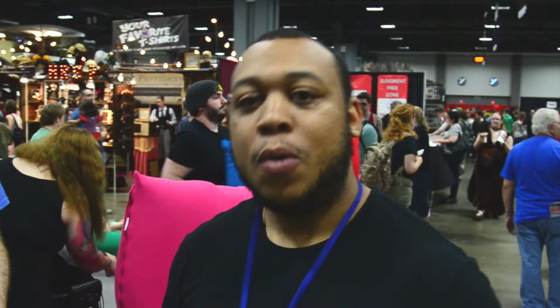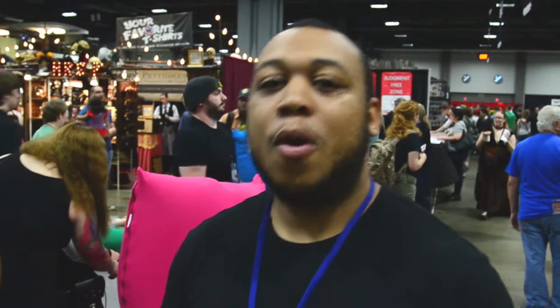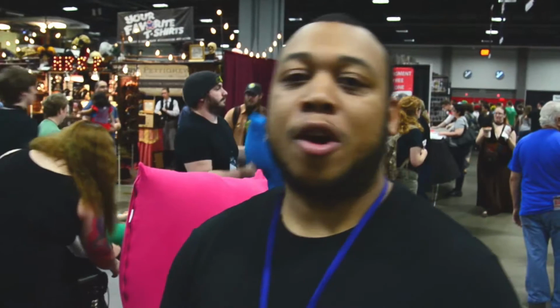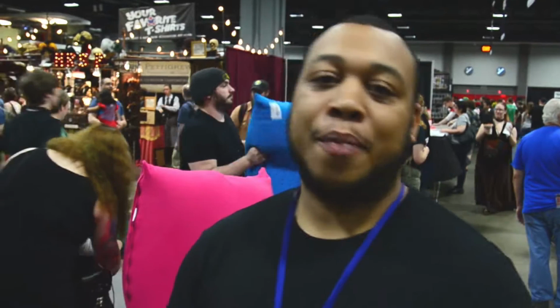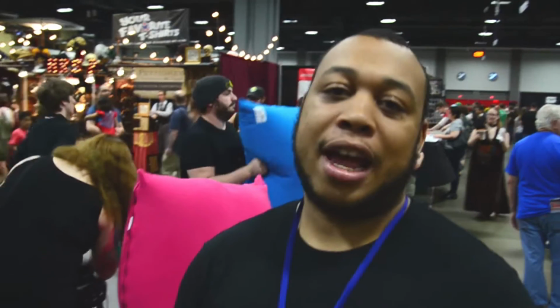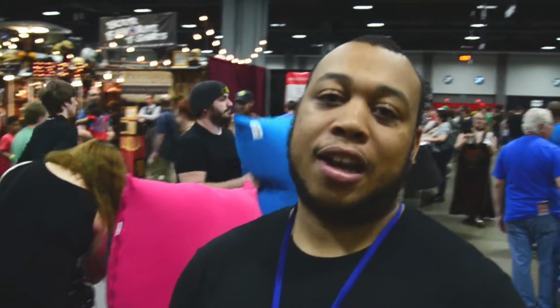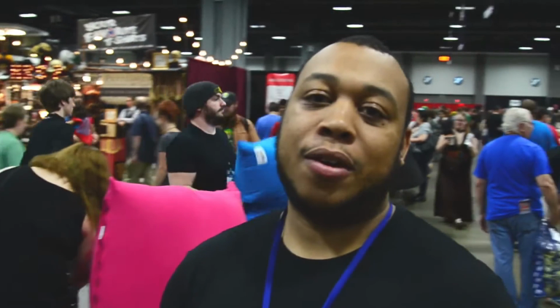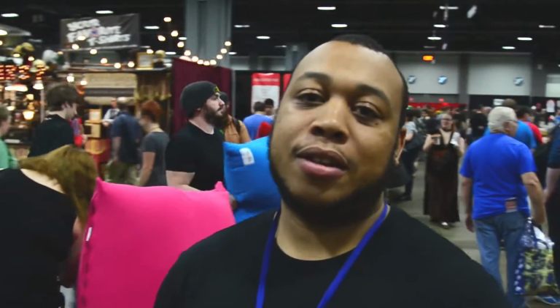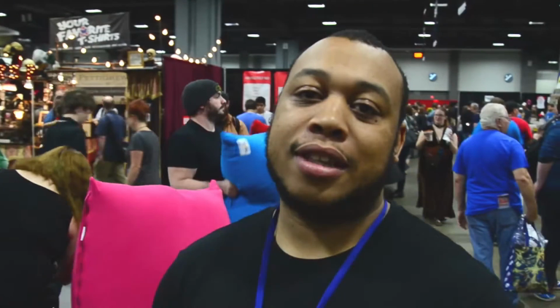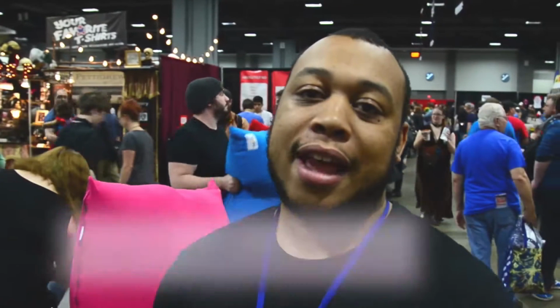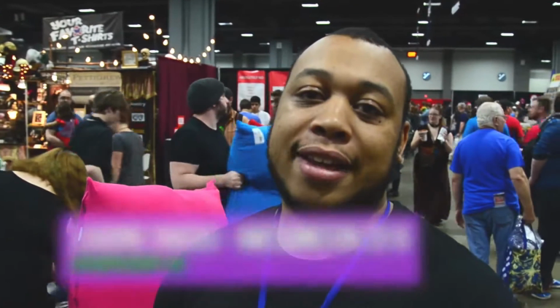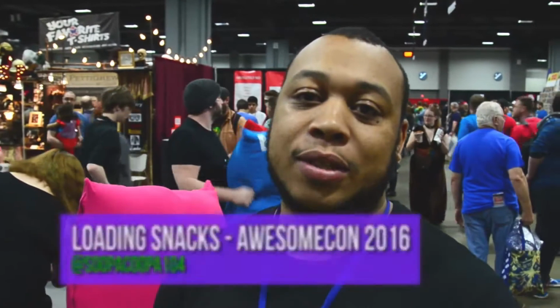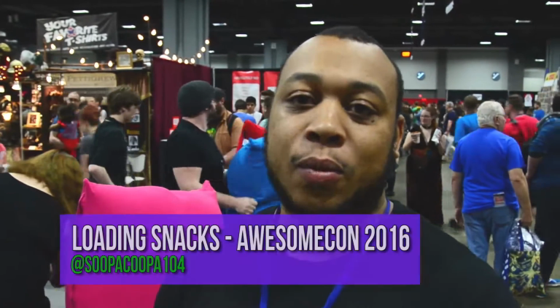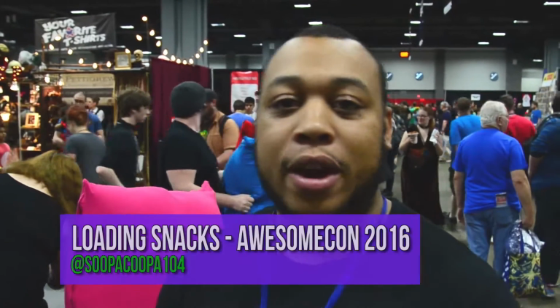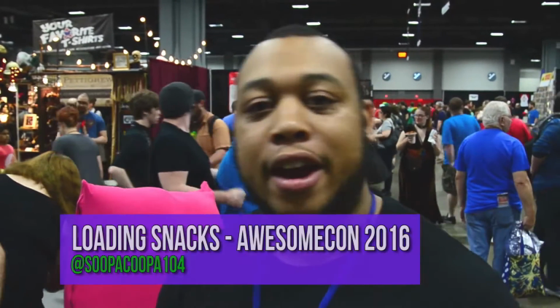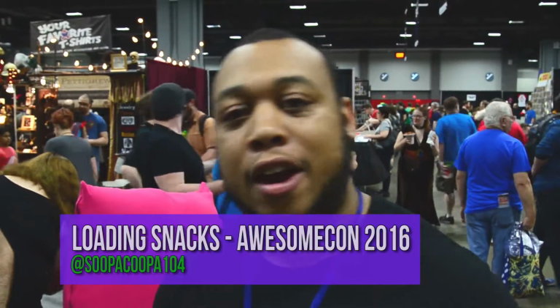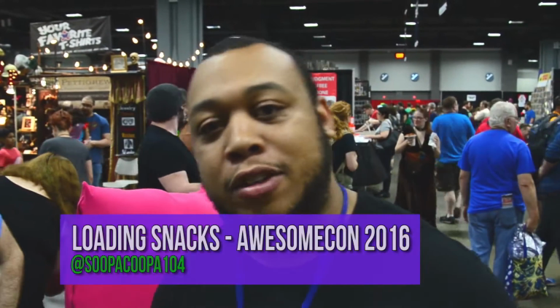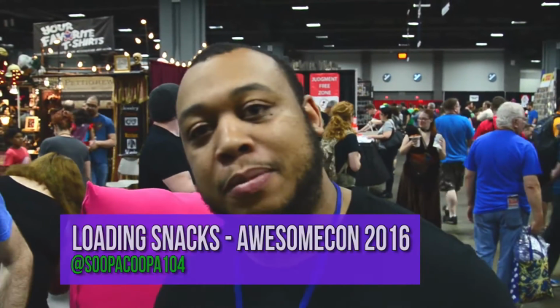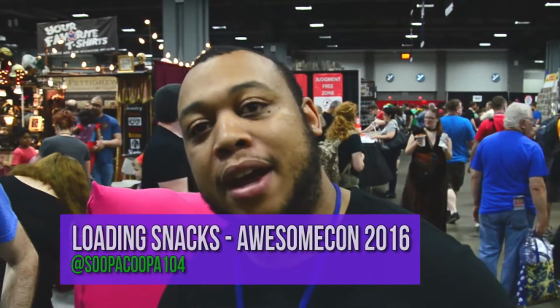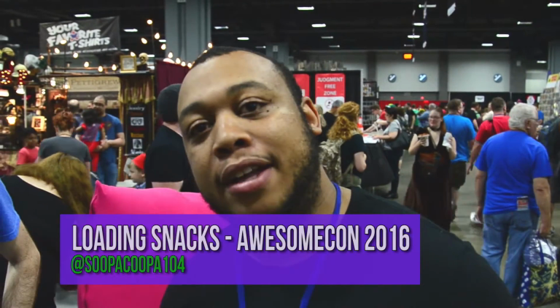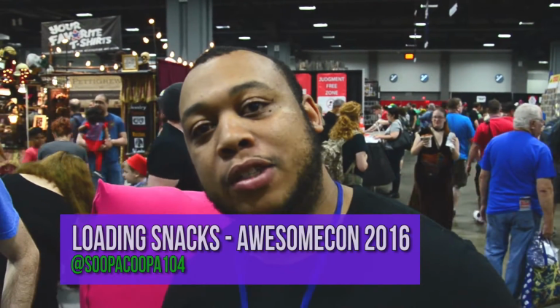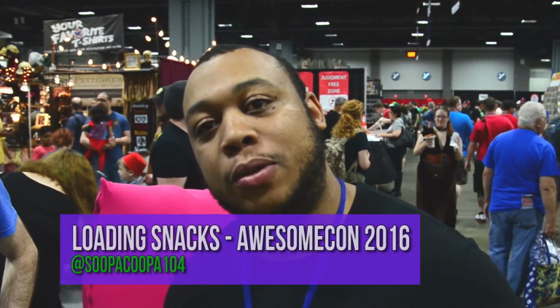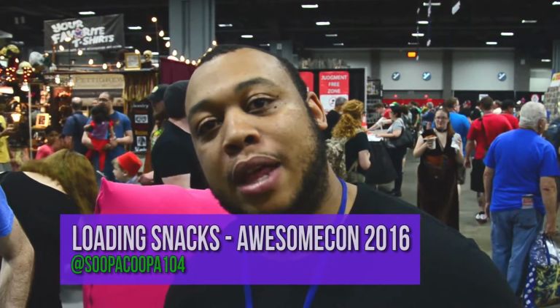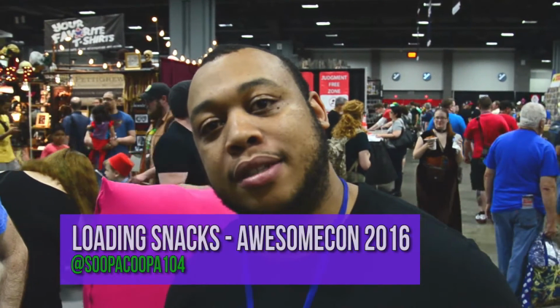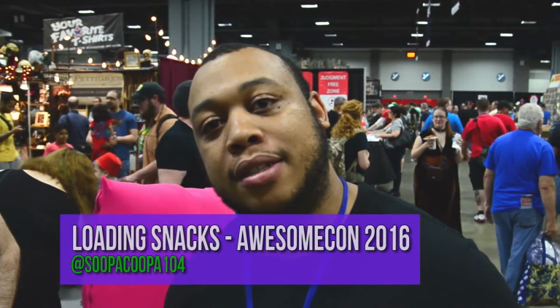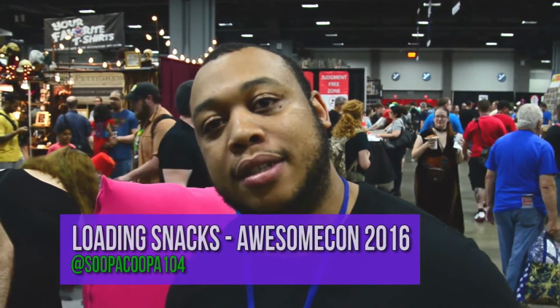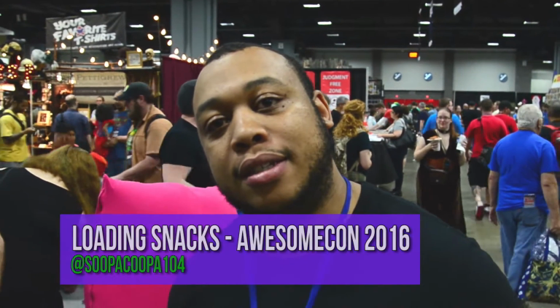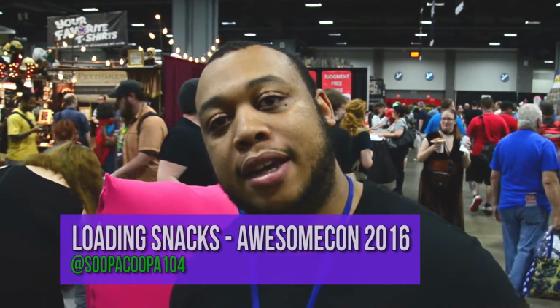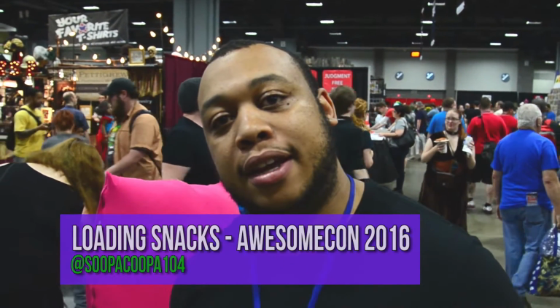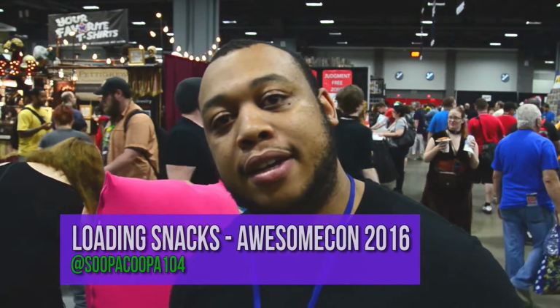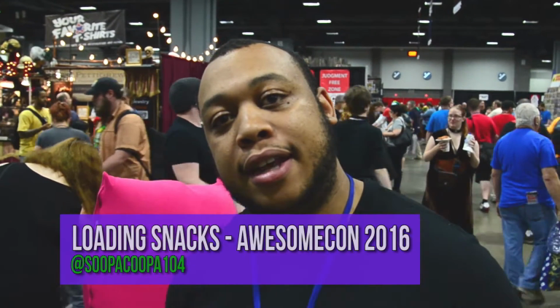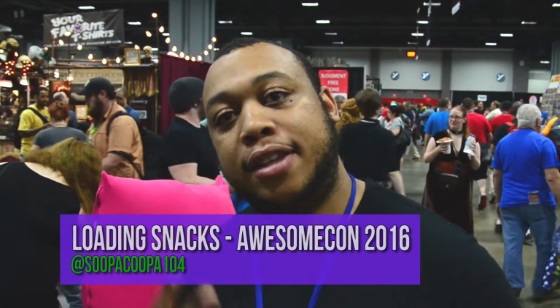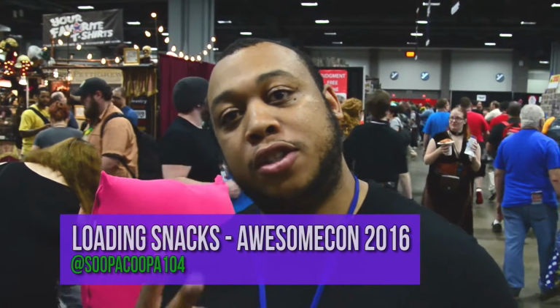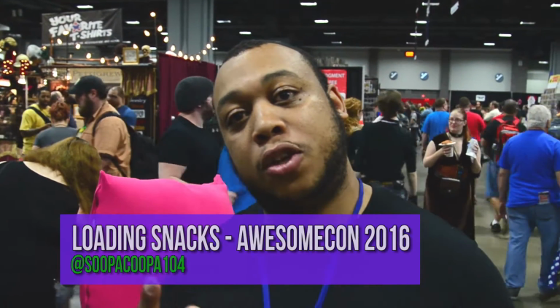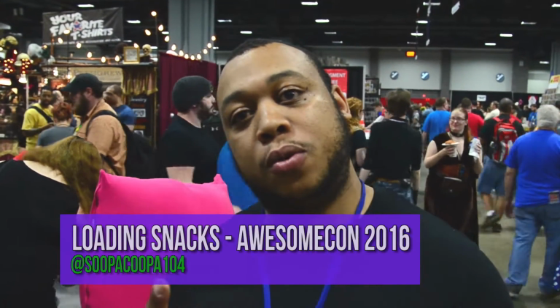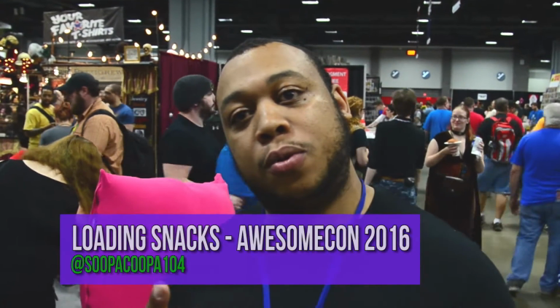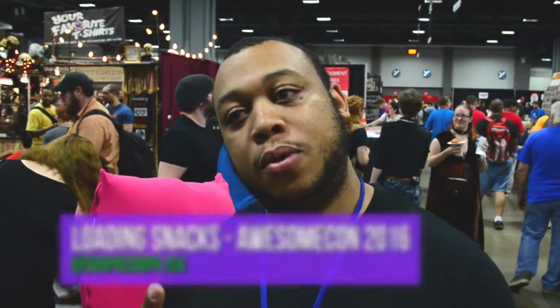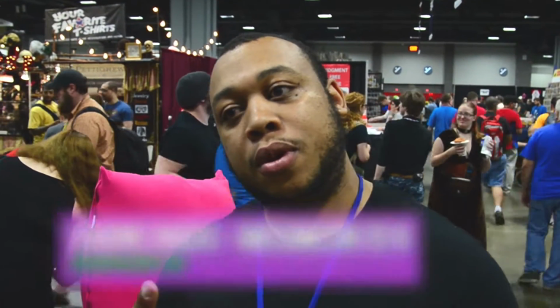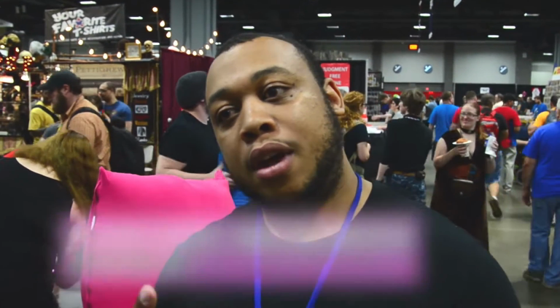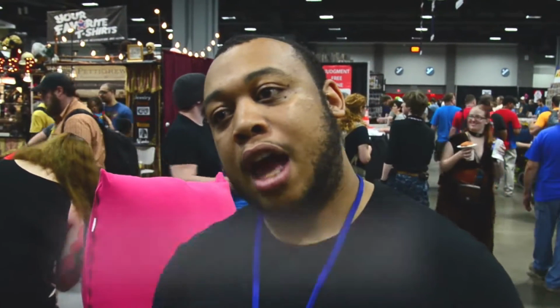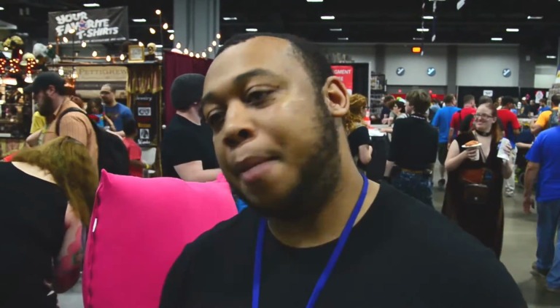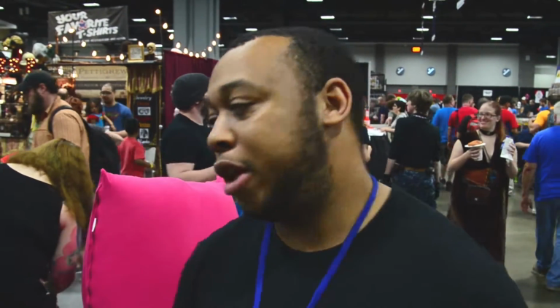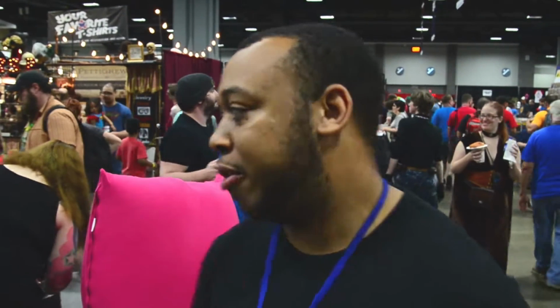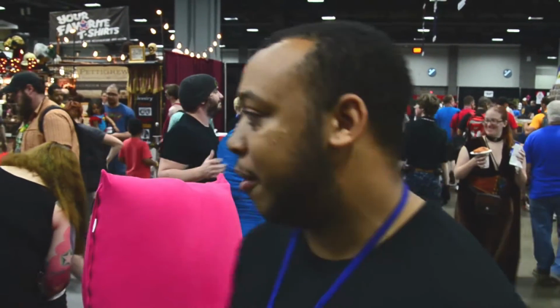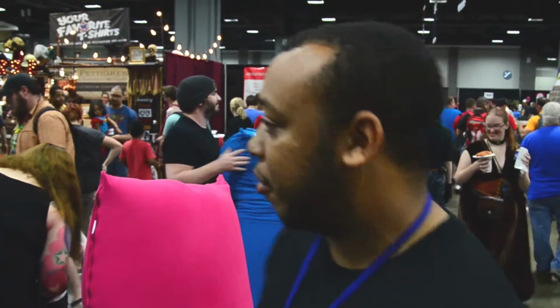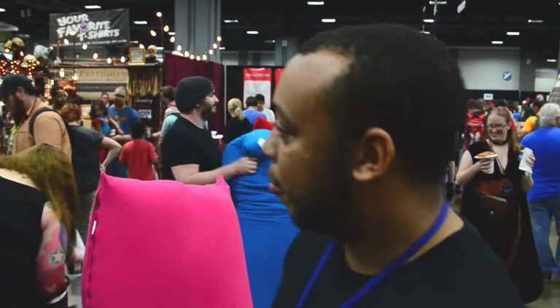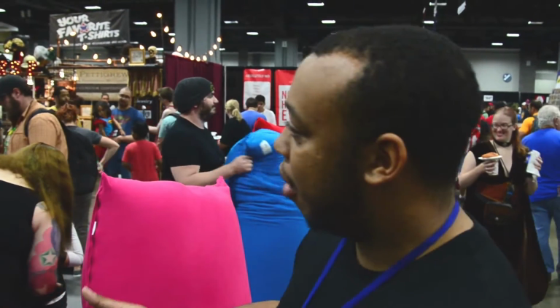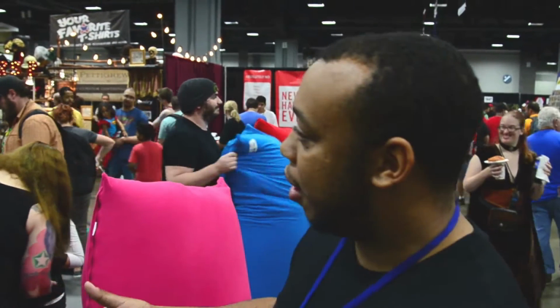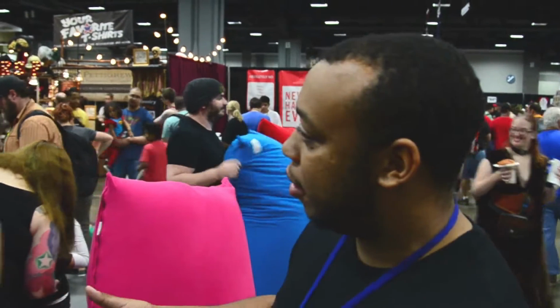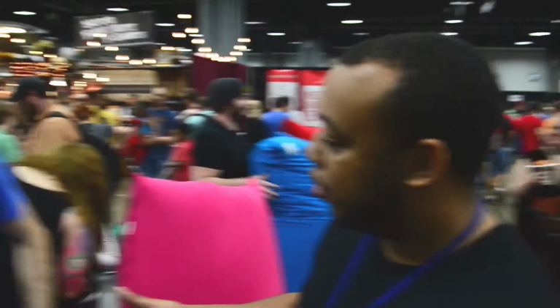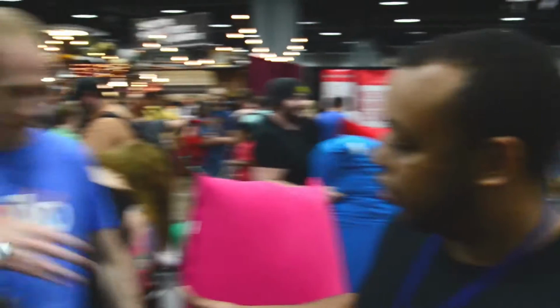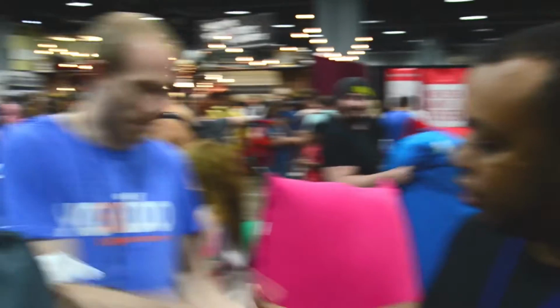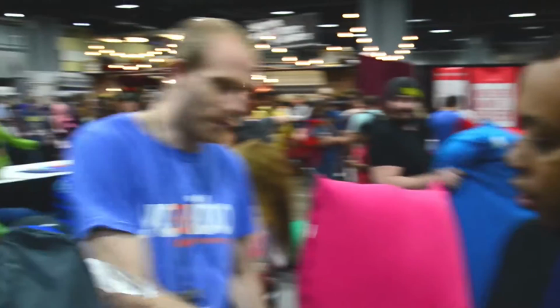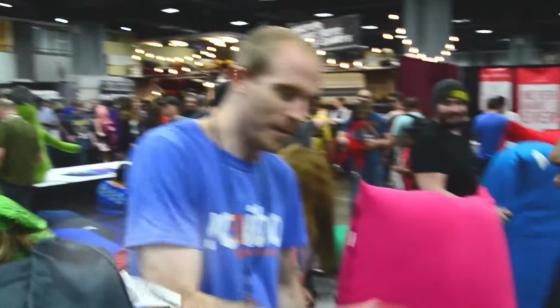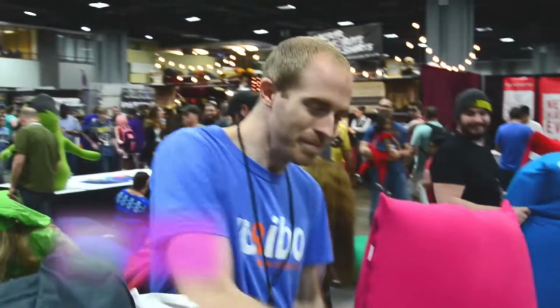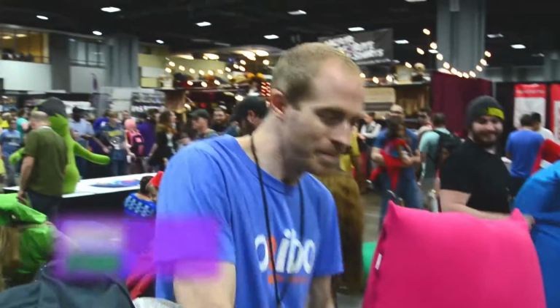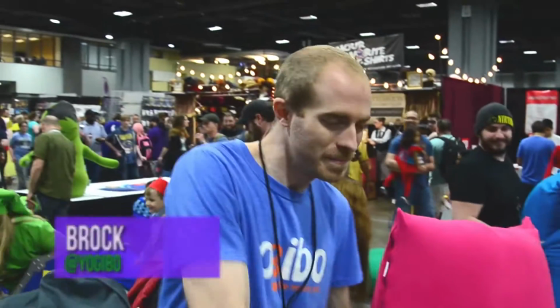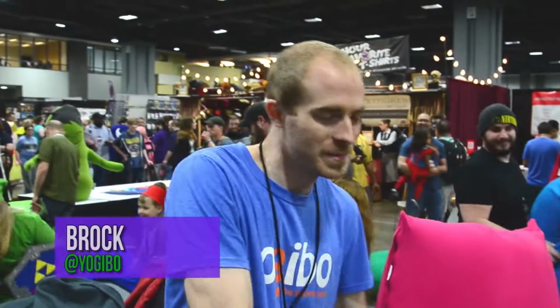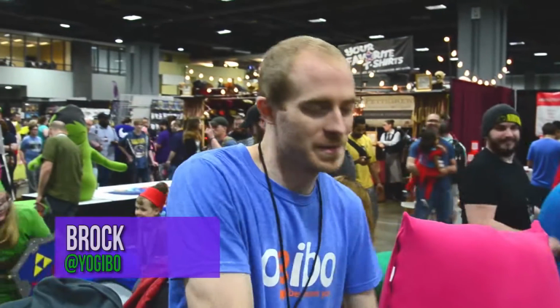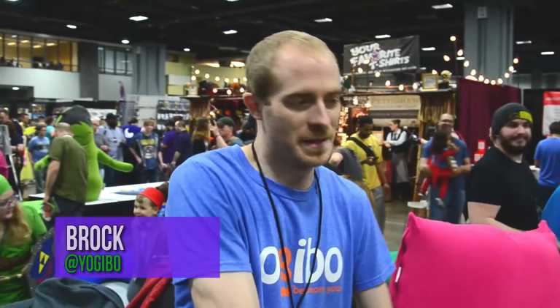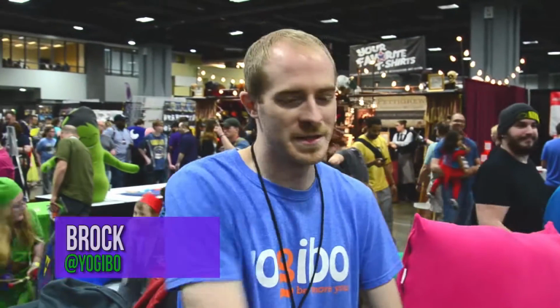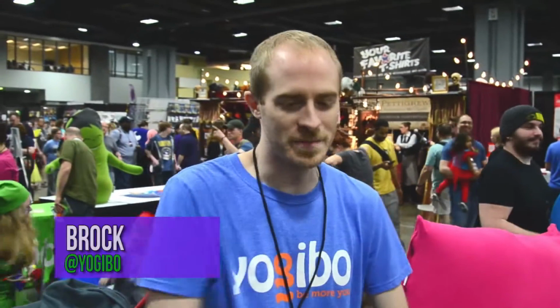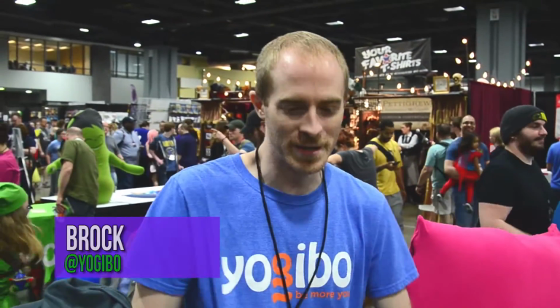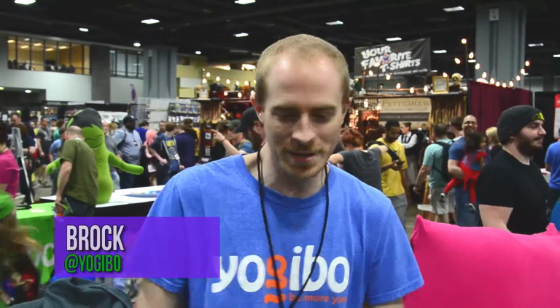Welcome back Loading Snacks. We are here at AwesomeCon 2016, Day 2. I'm here with my friend Brock. How's it going man?